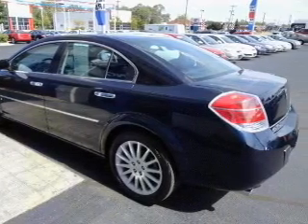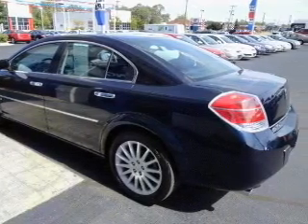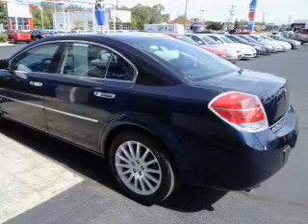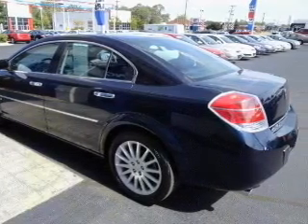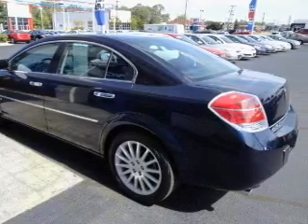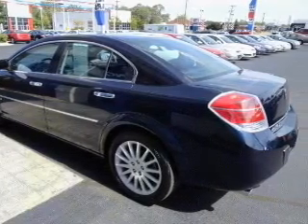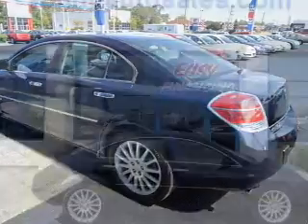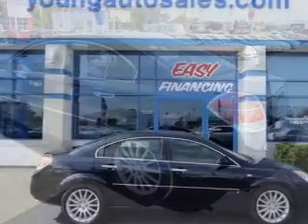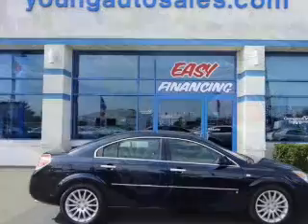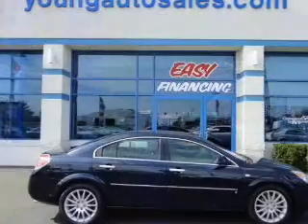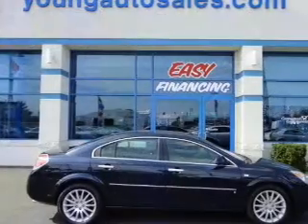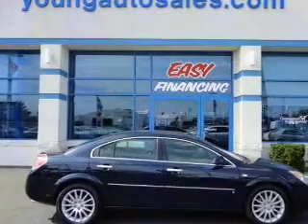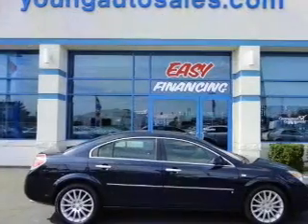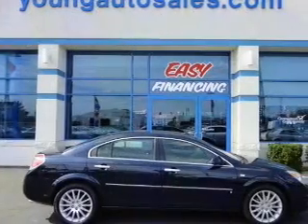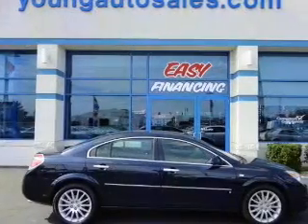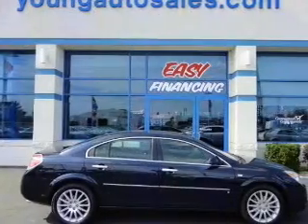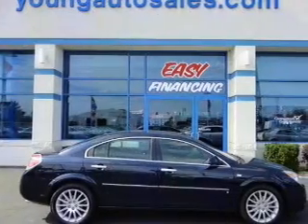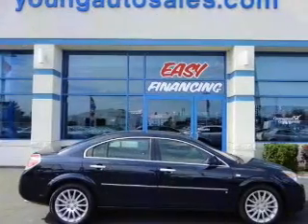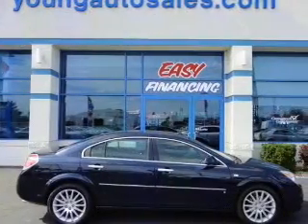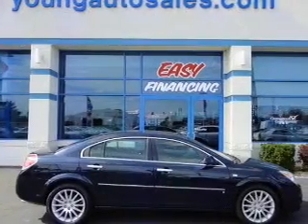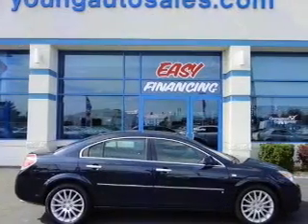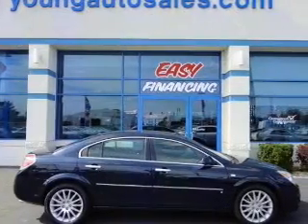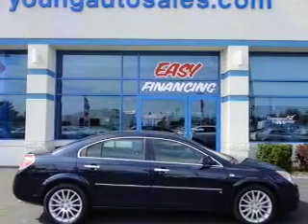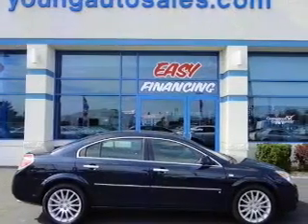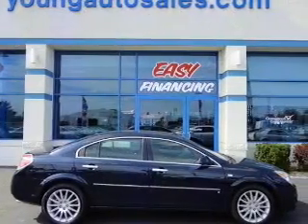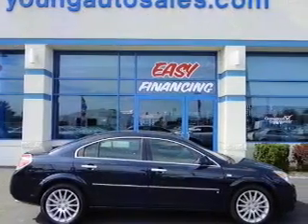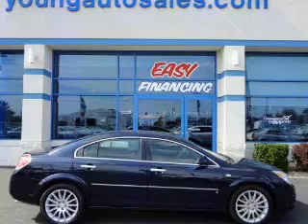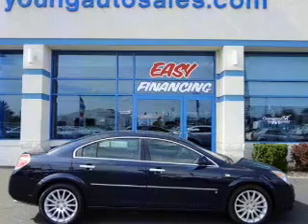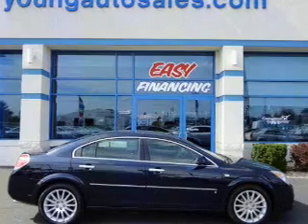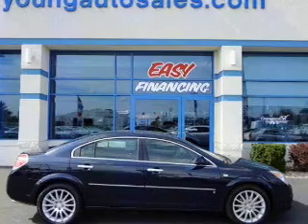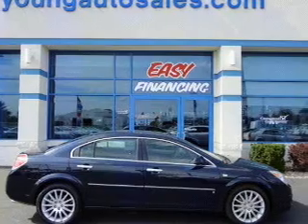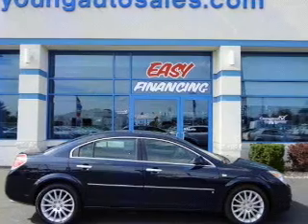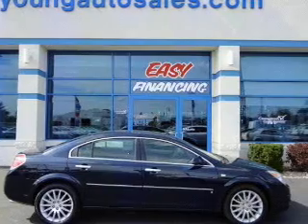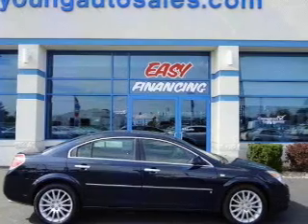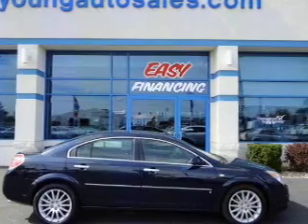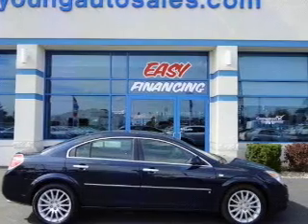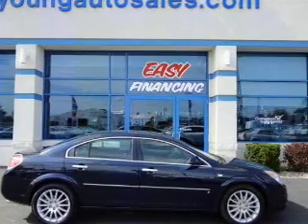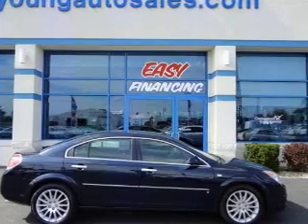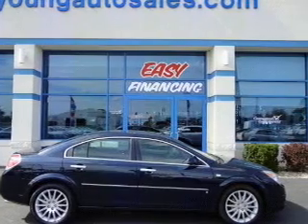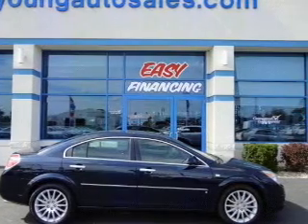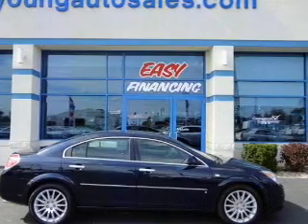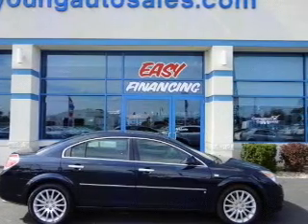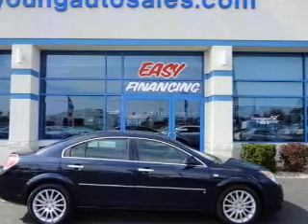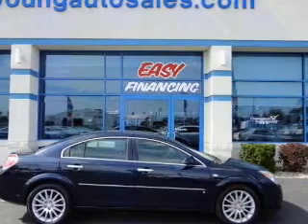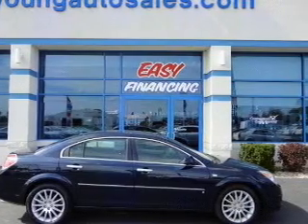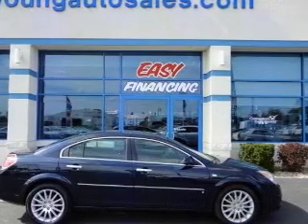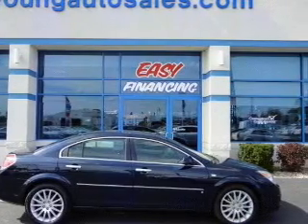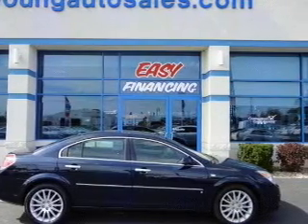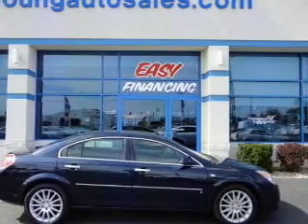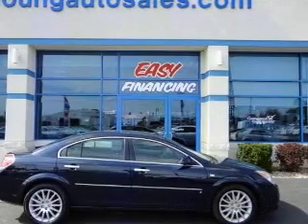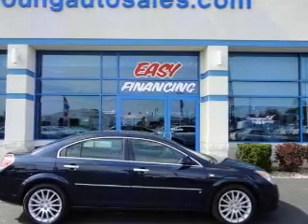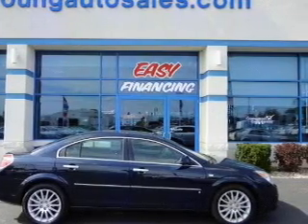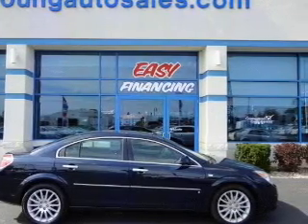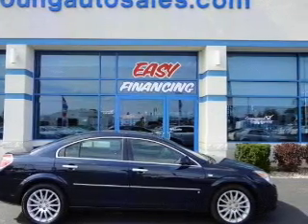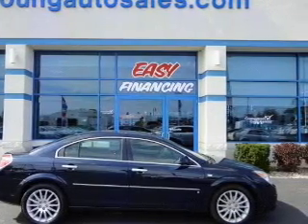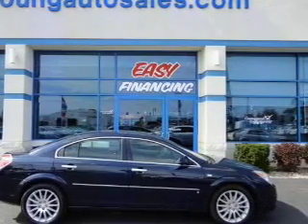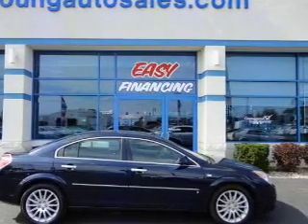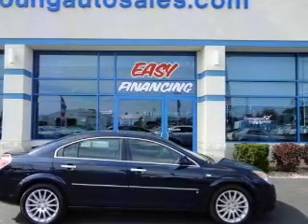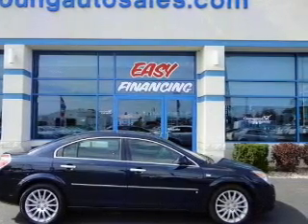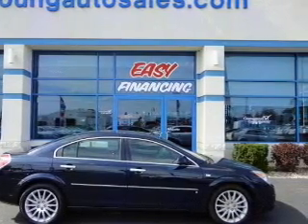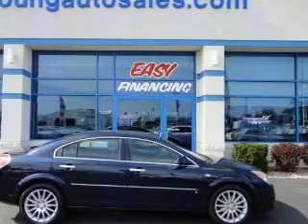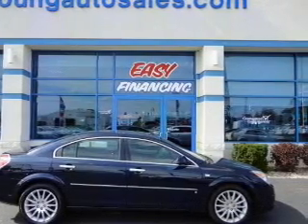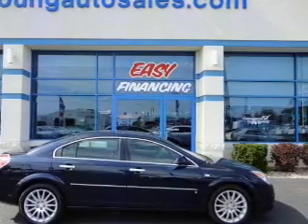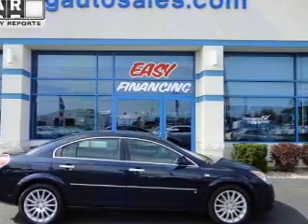The anti-lock braking system will help deliver you safely to your destination. Heated seats come for you on cold winter days.